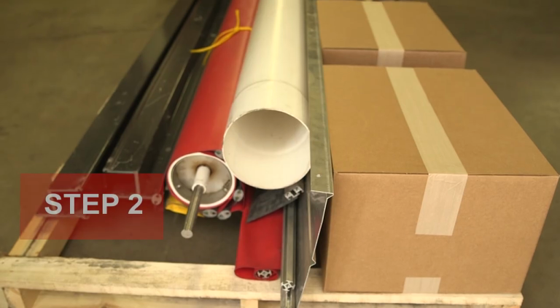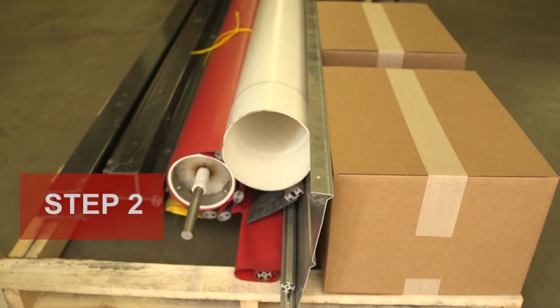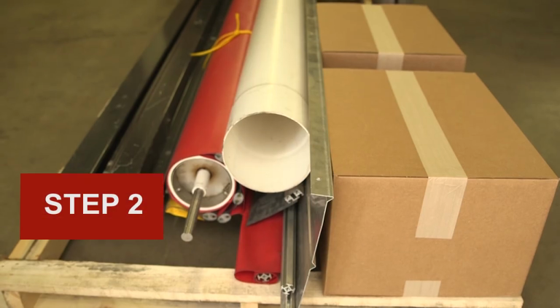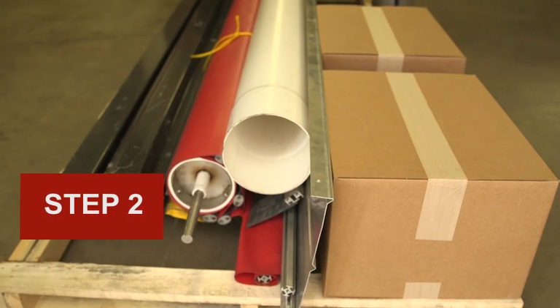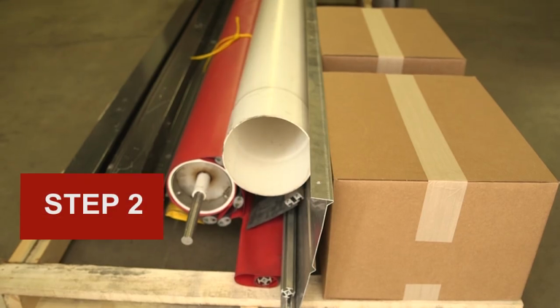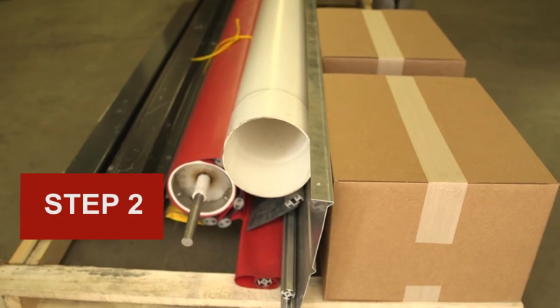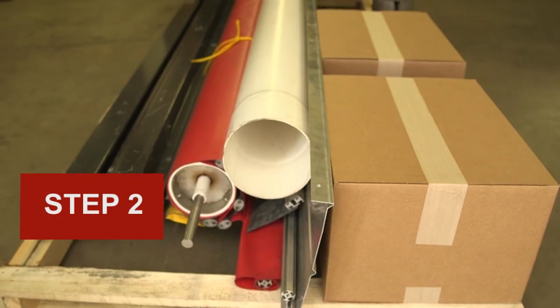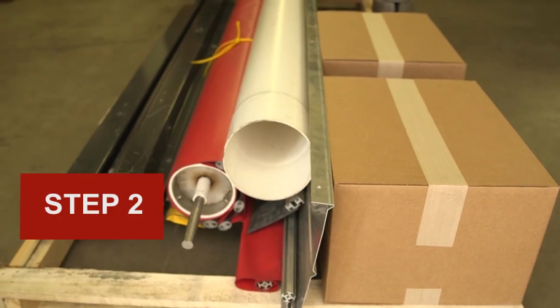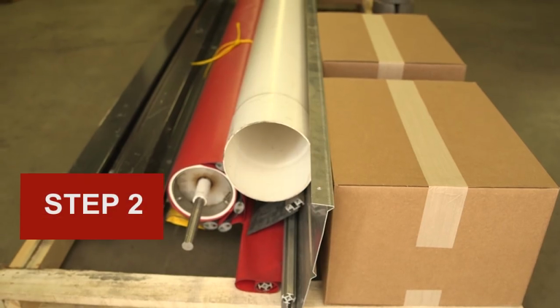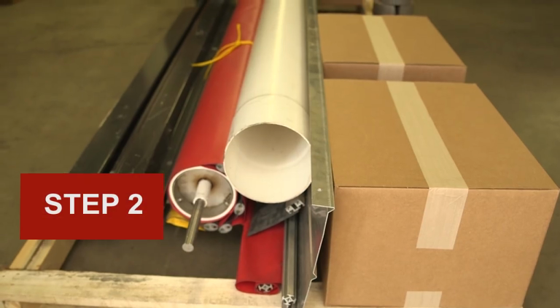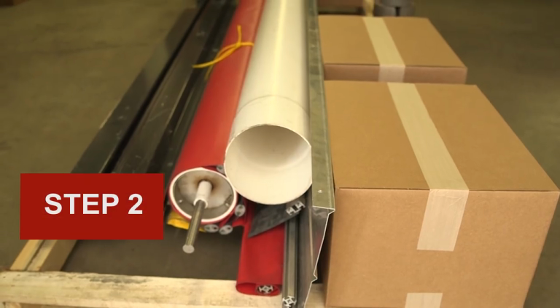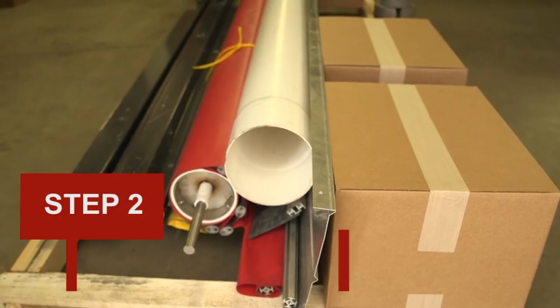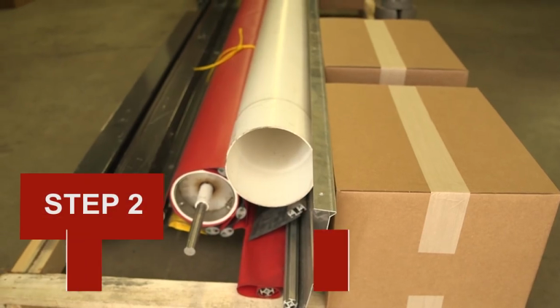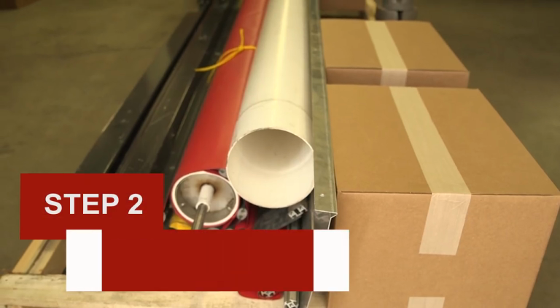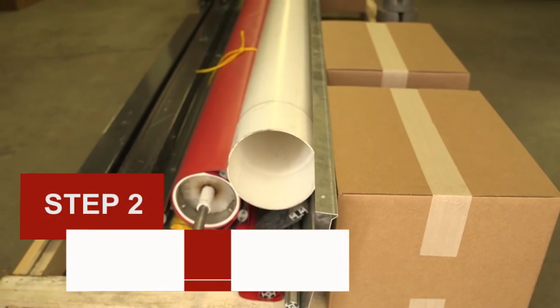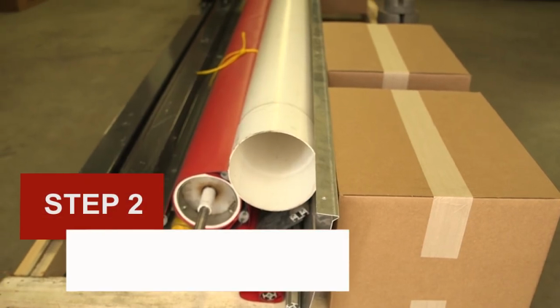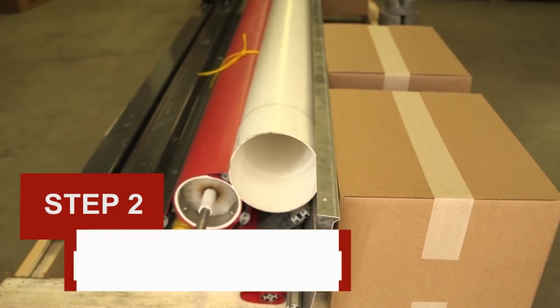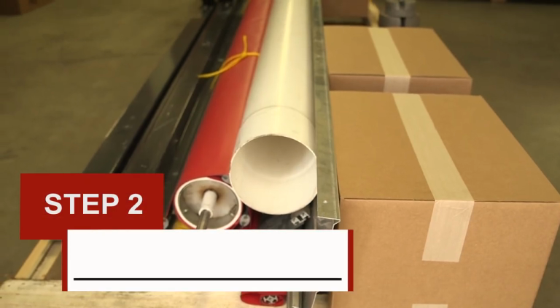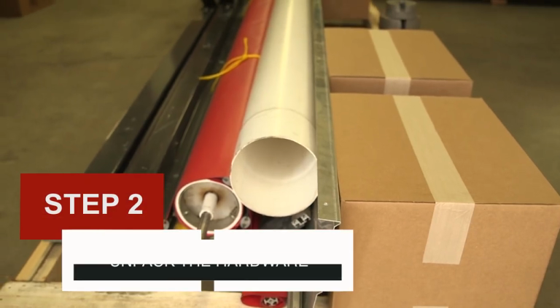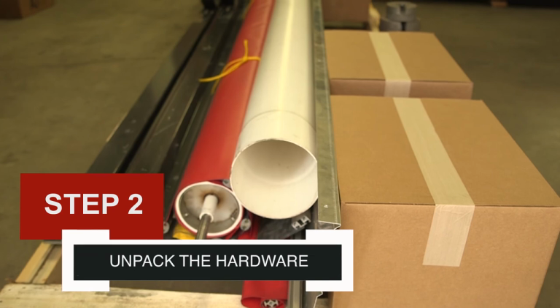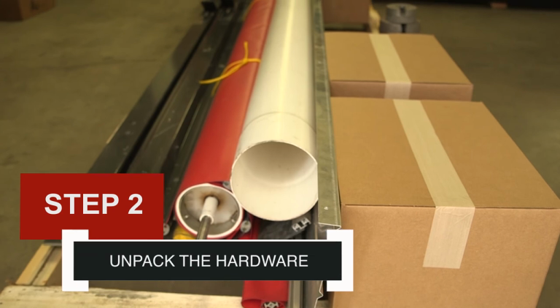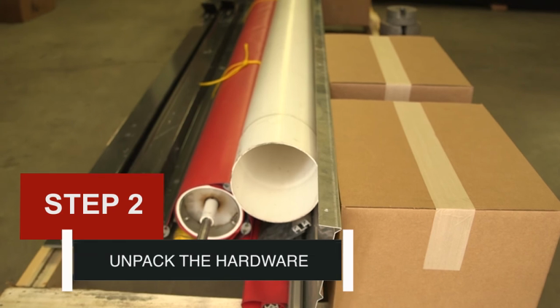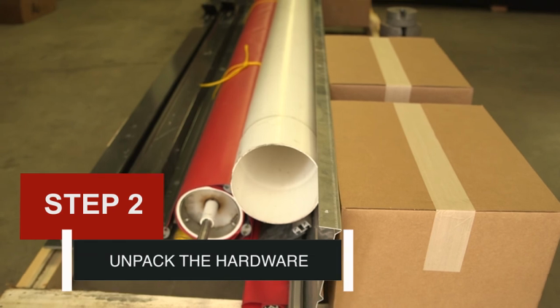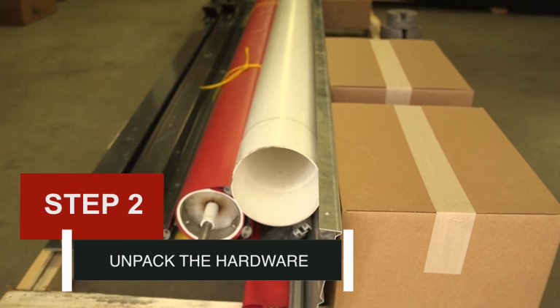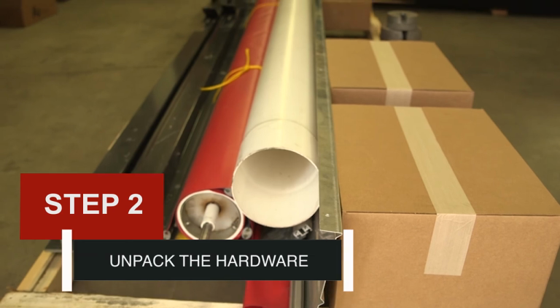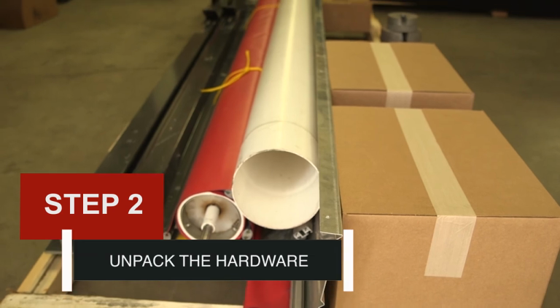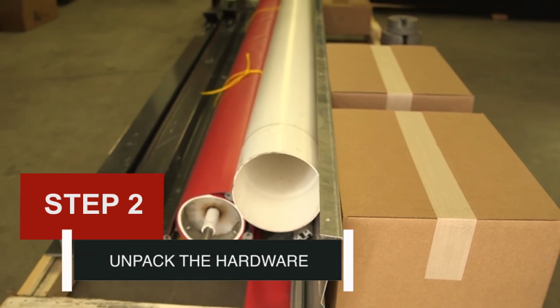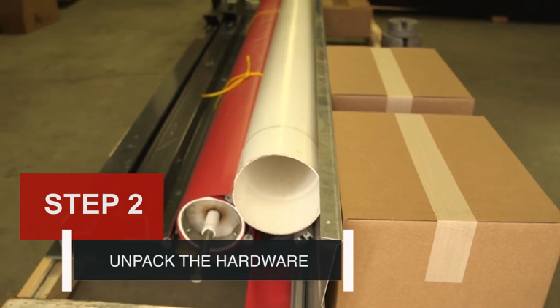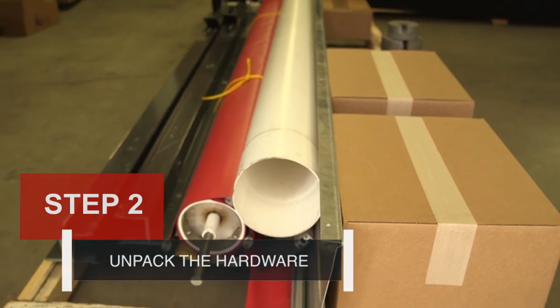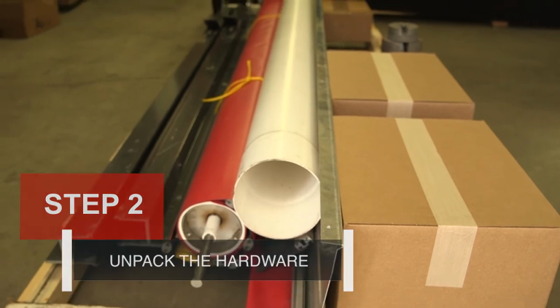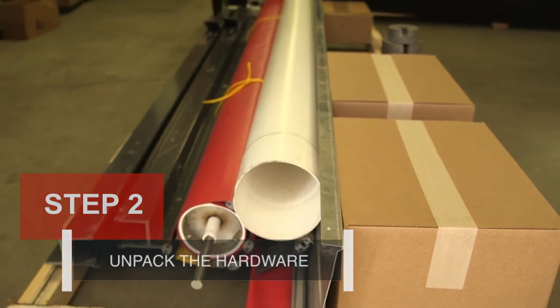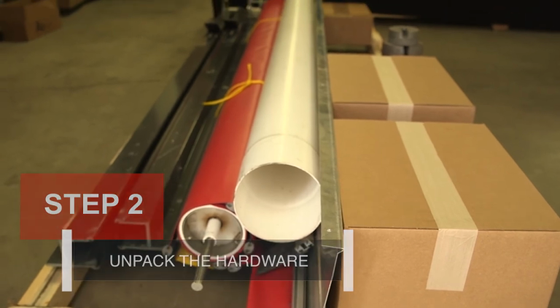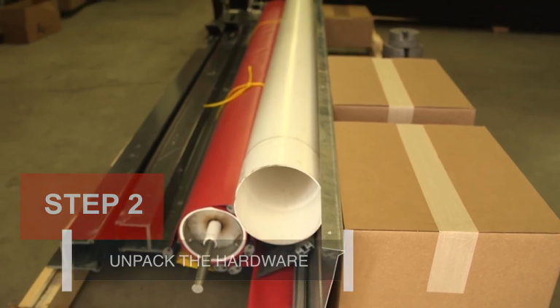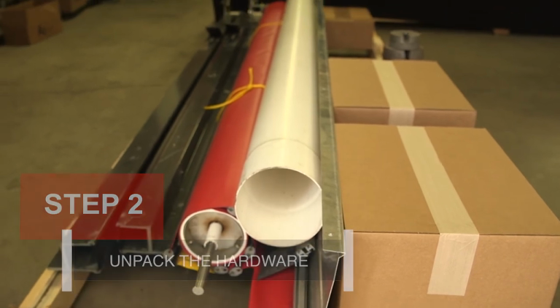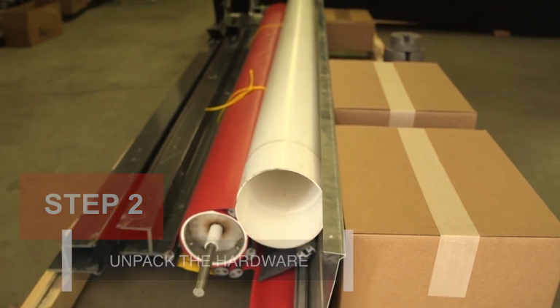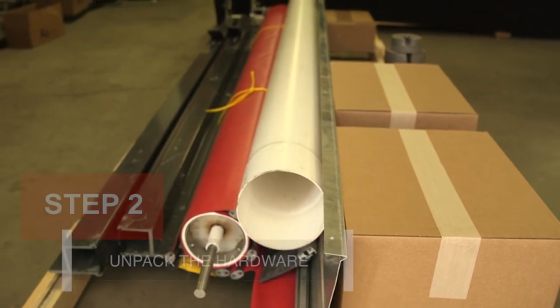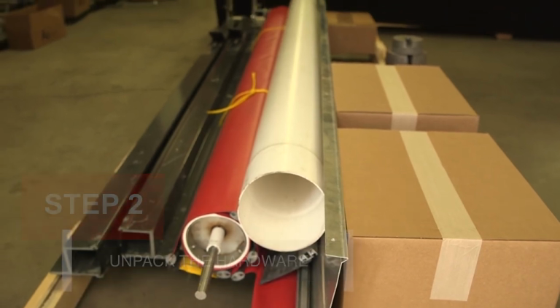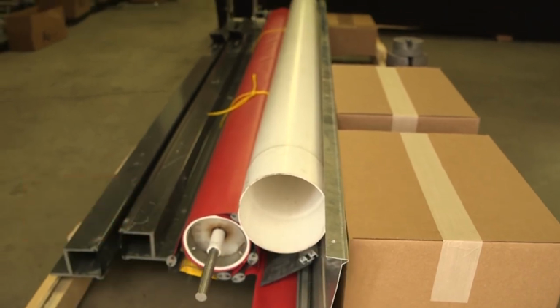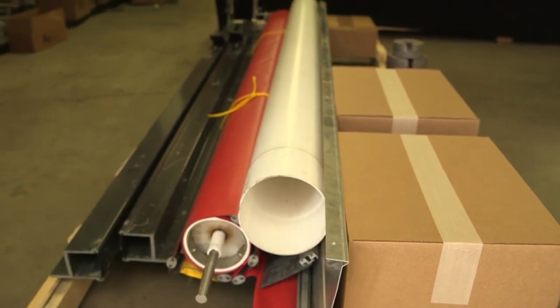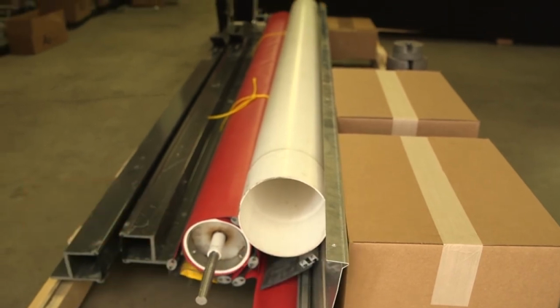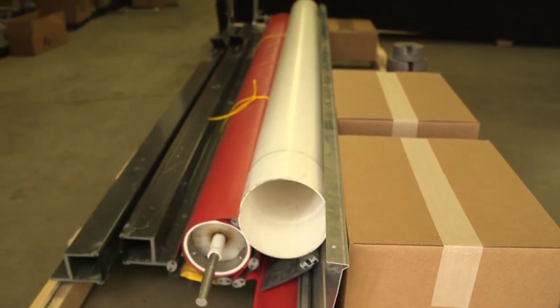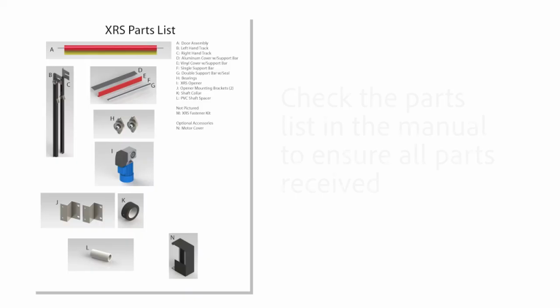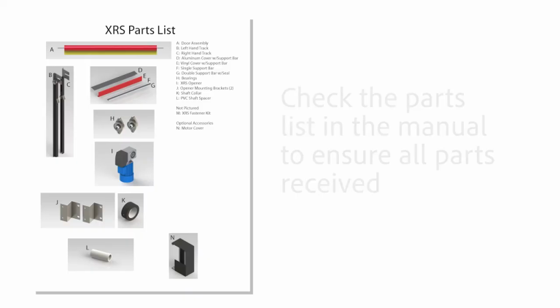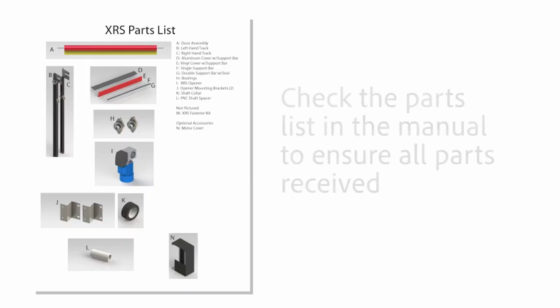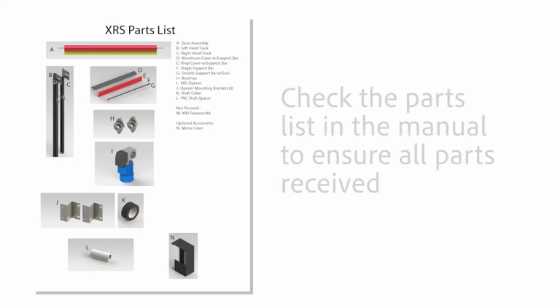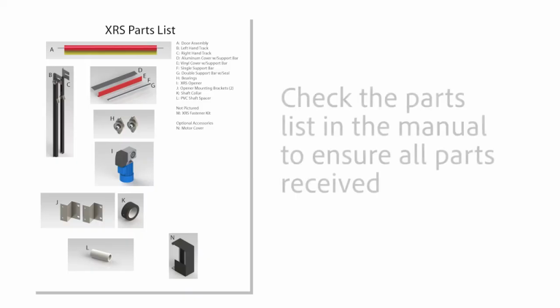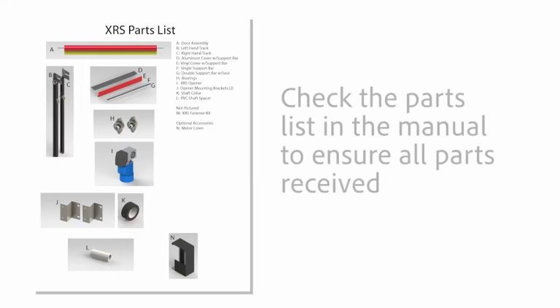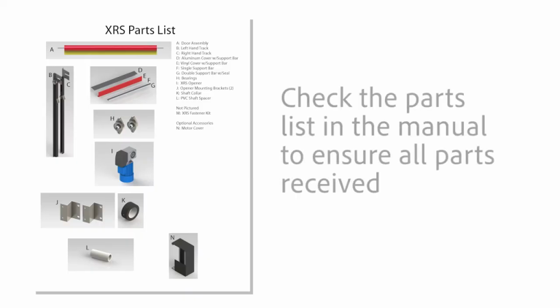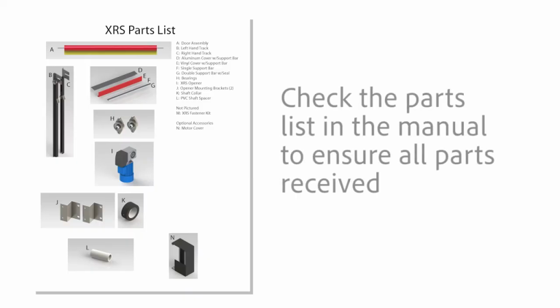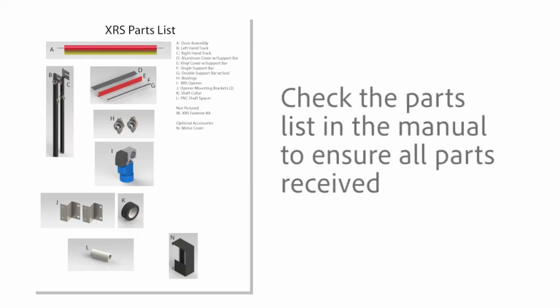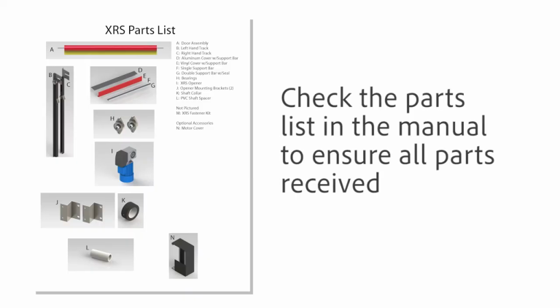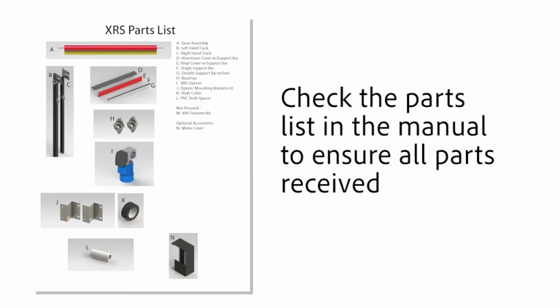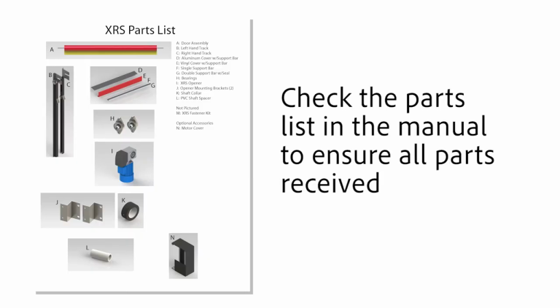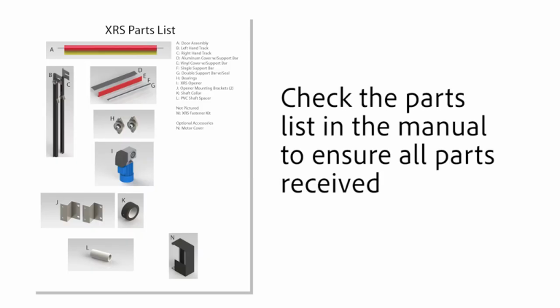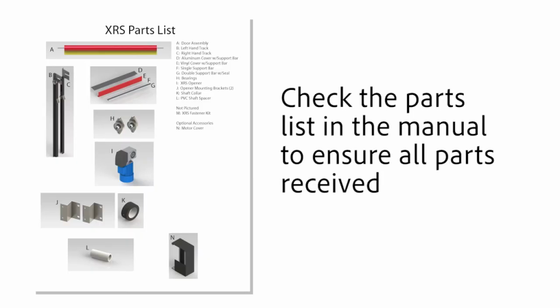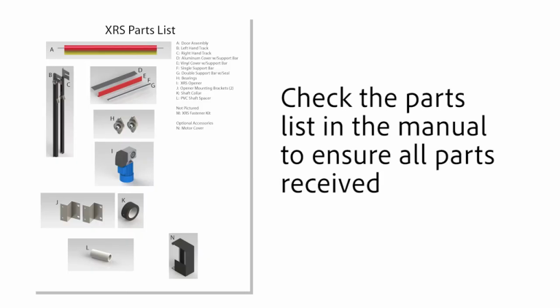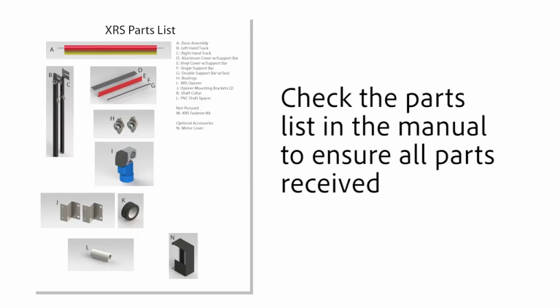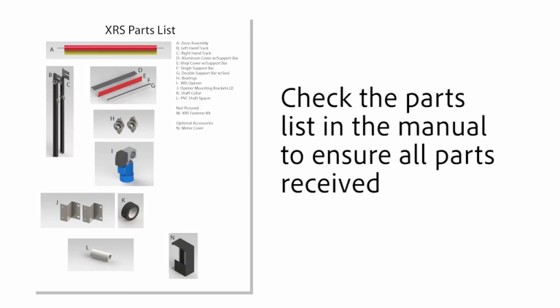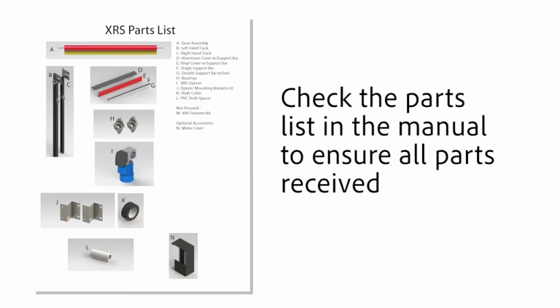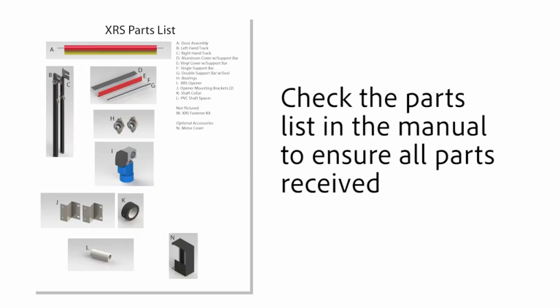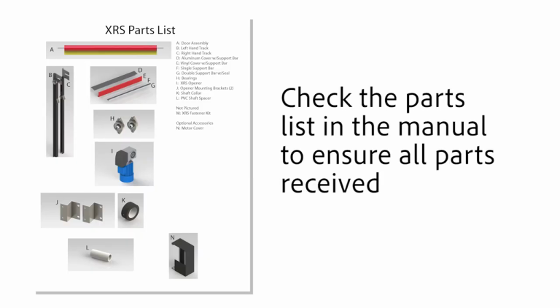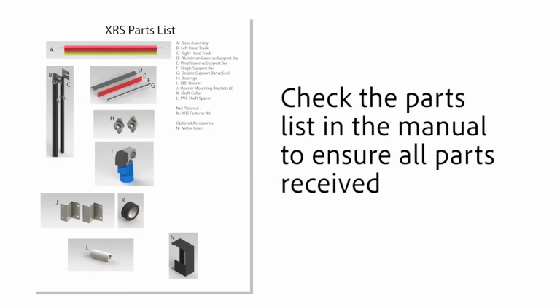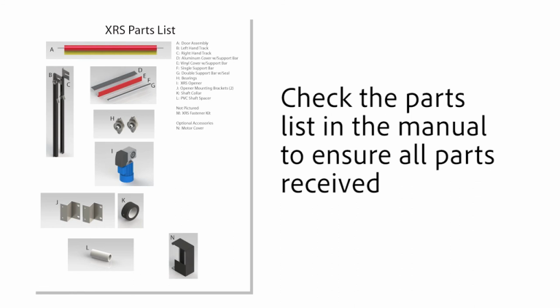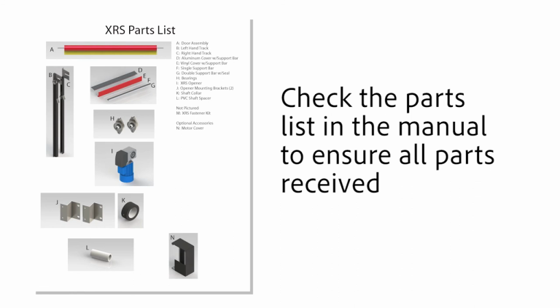Step 2: Unpack the hardware. Unpack the door and all hardware. Confirm all parts listed in the parts list have been included.